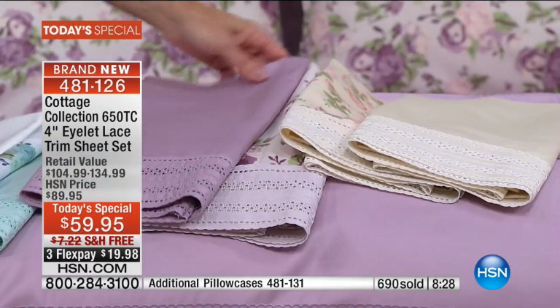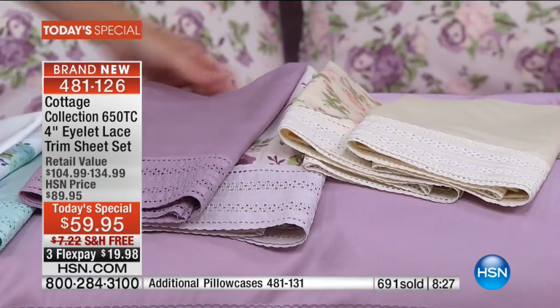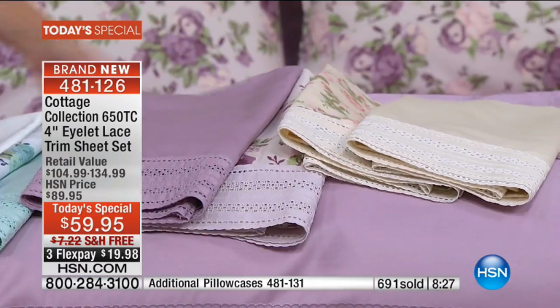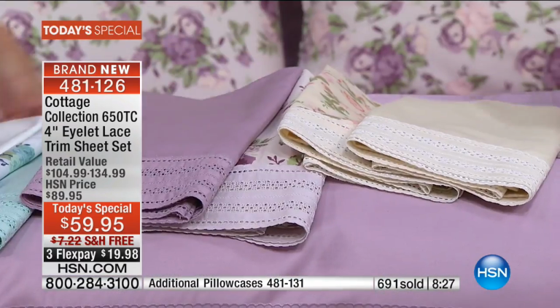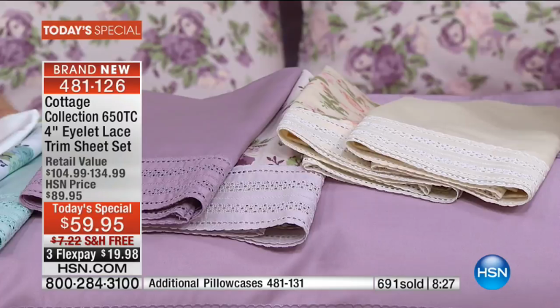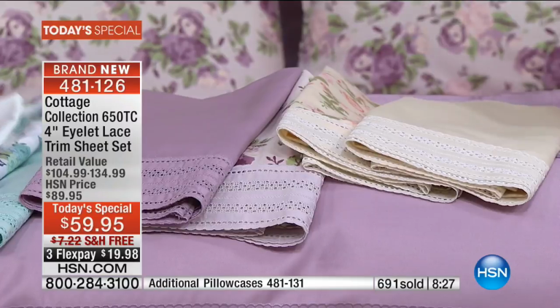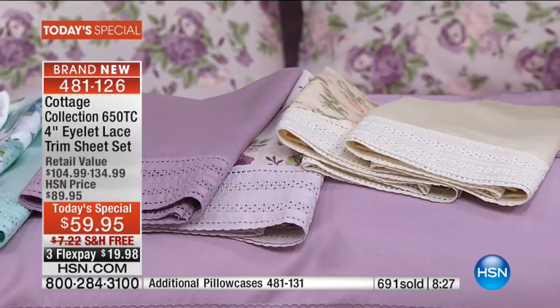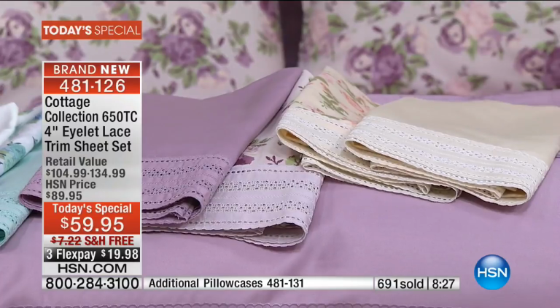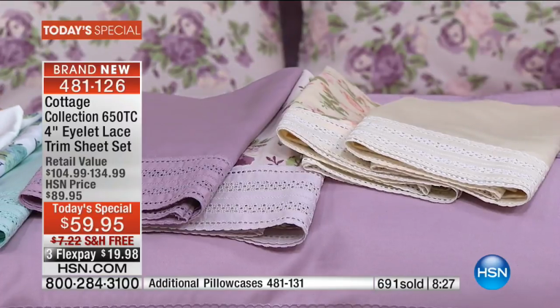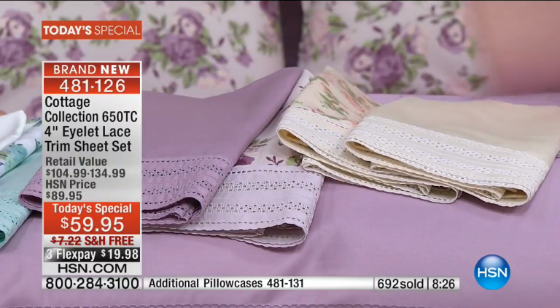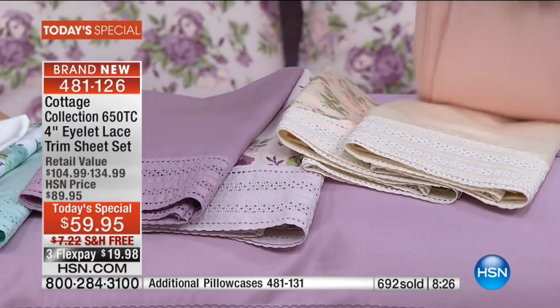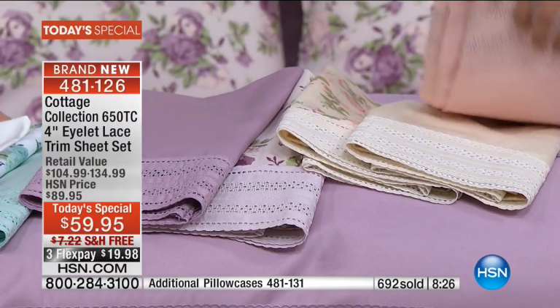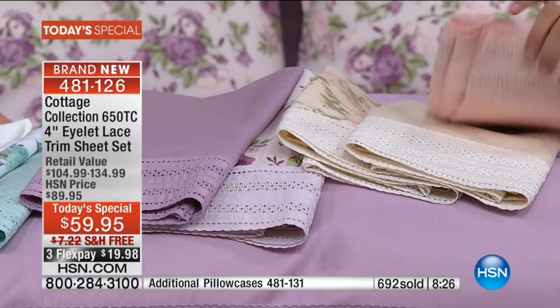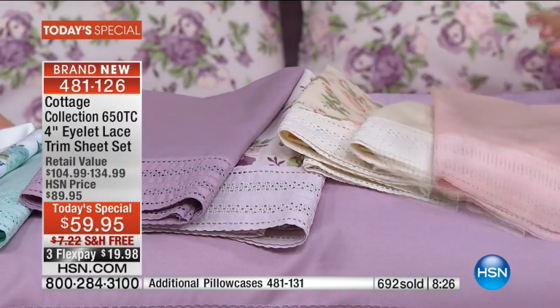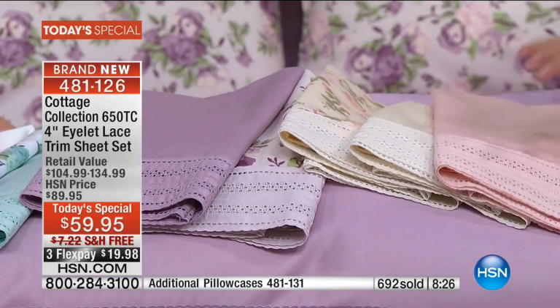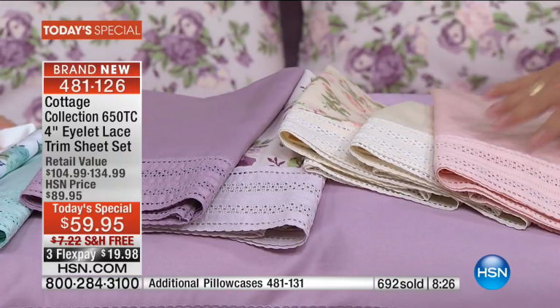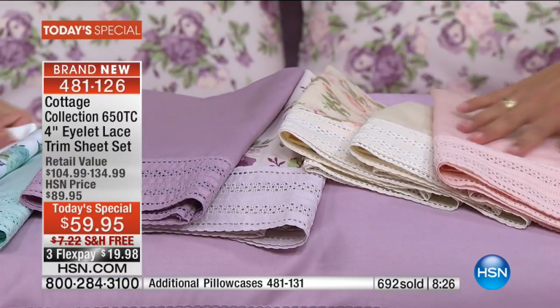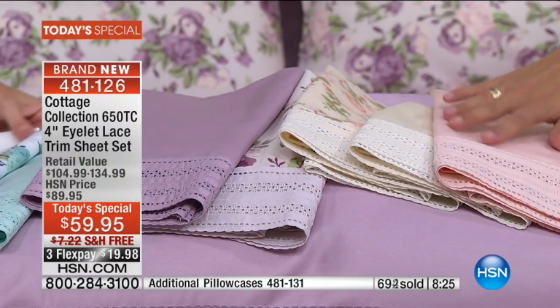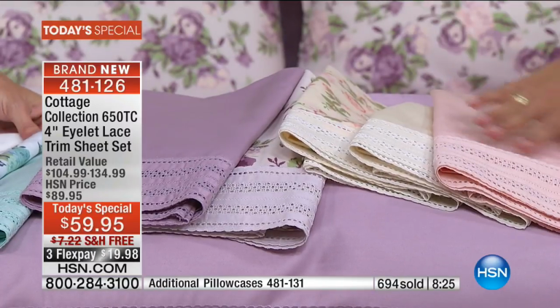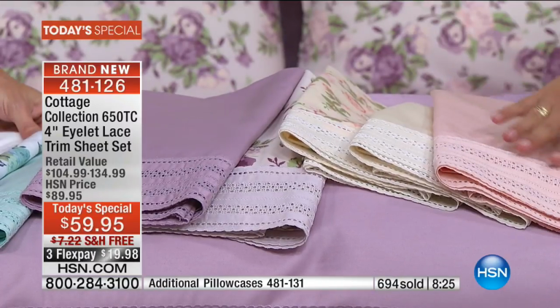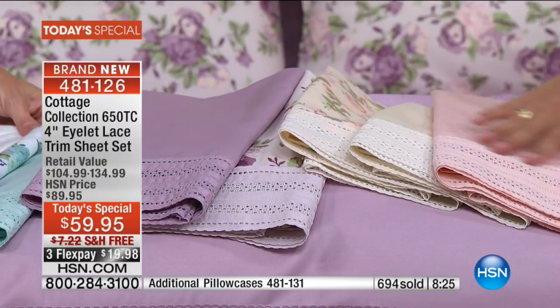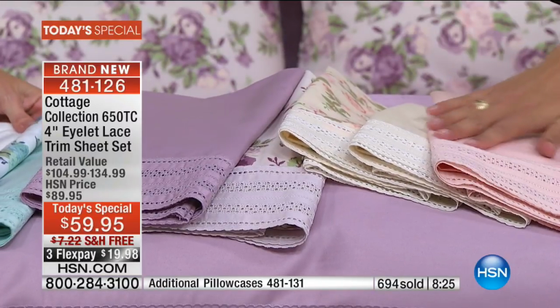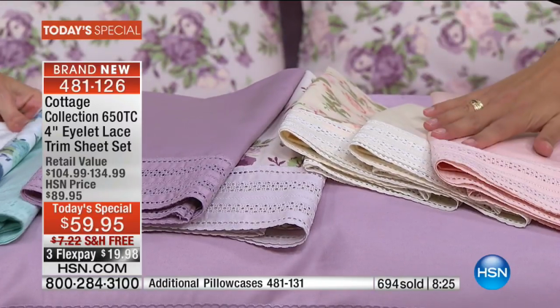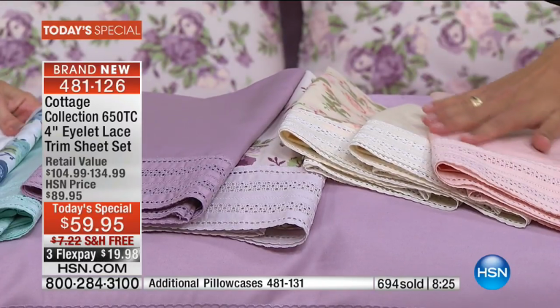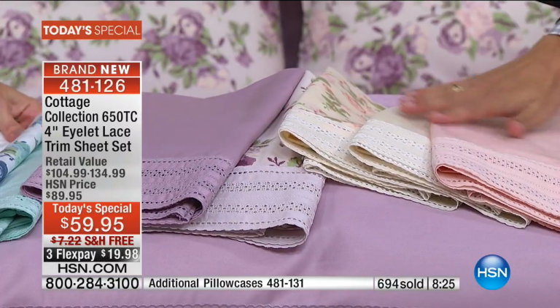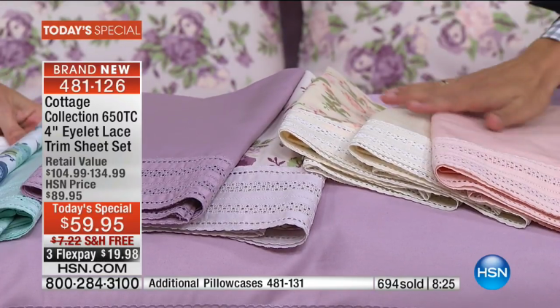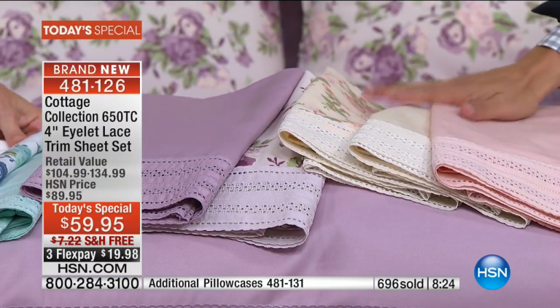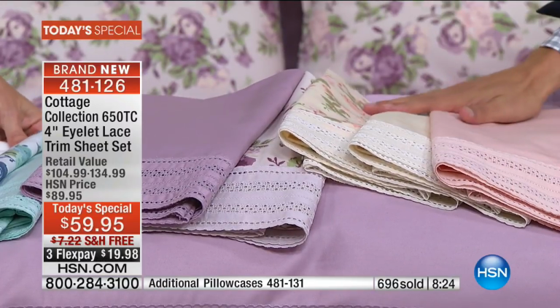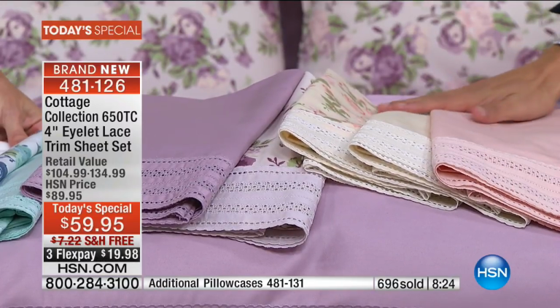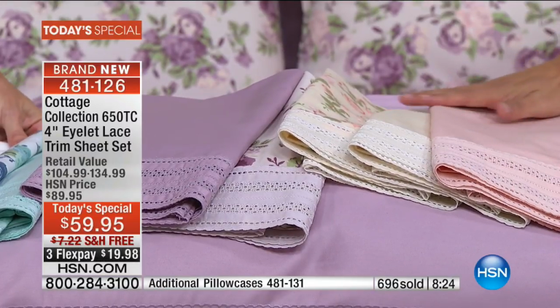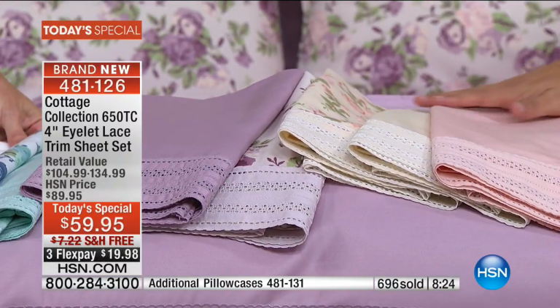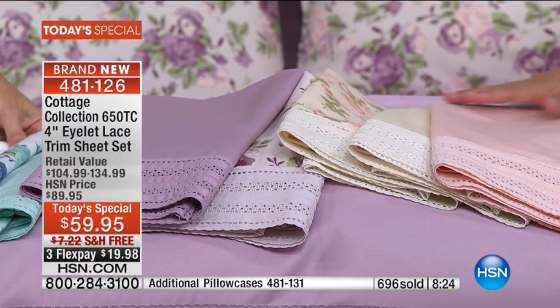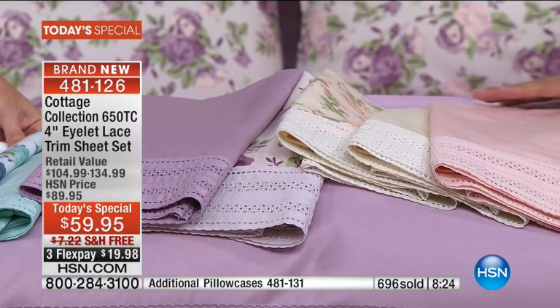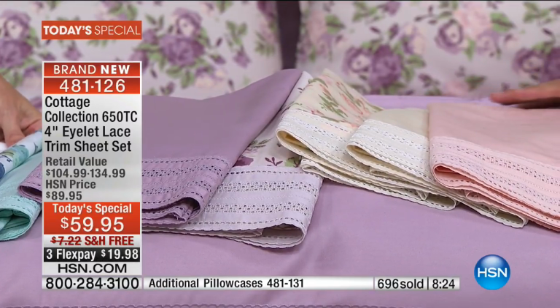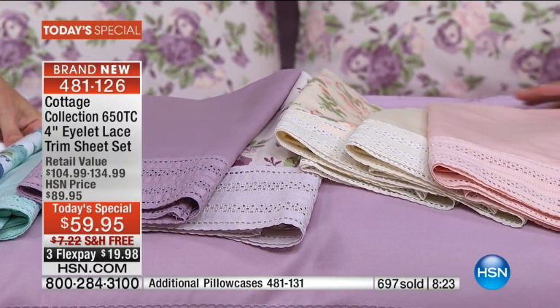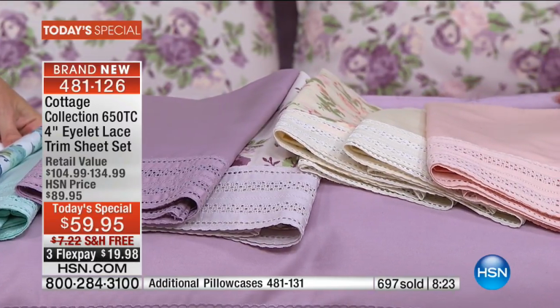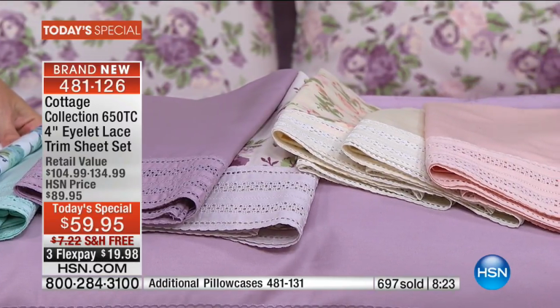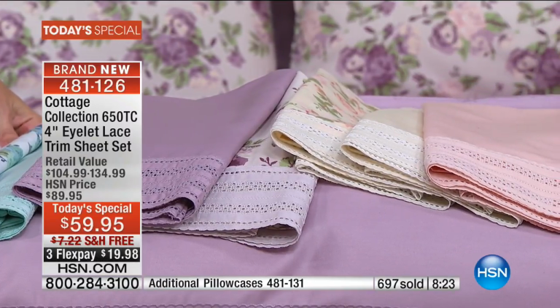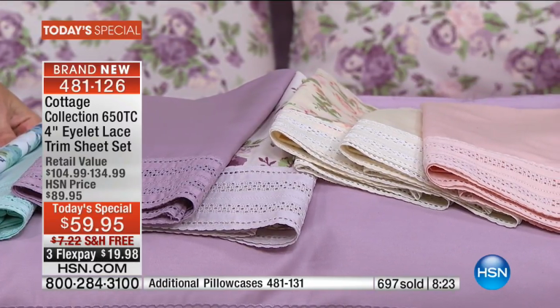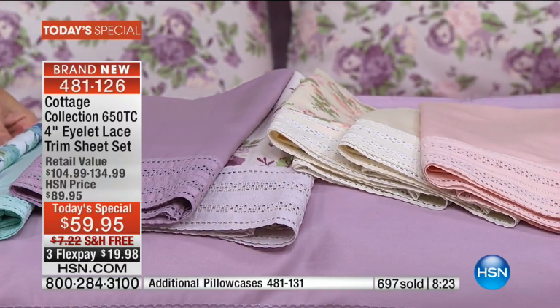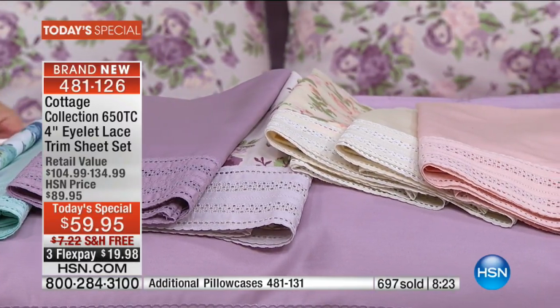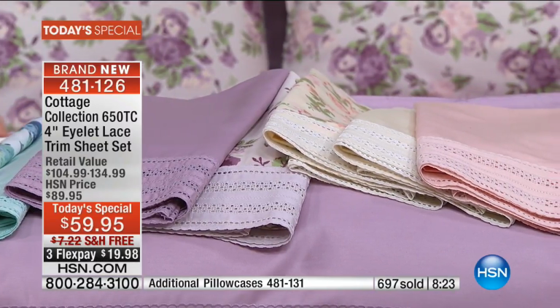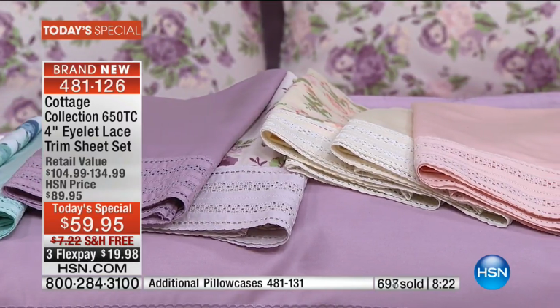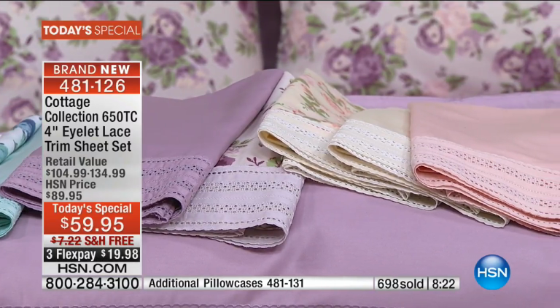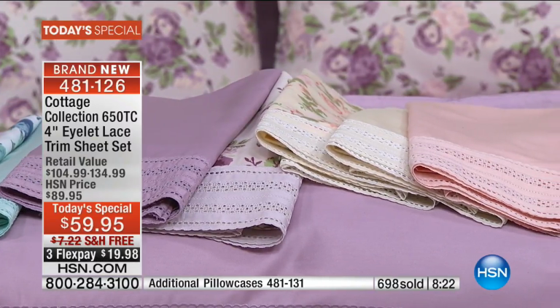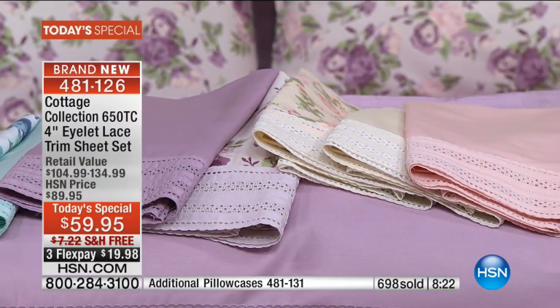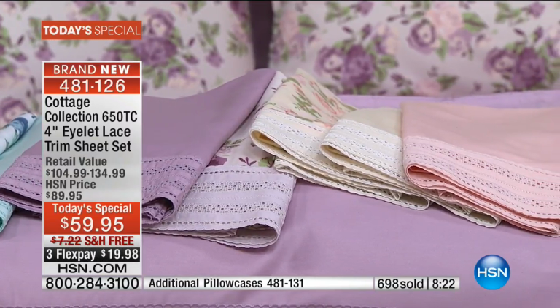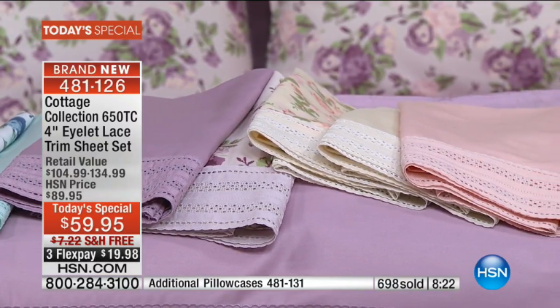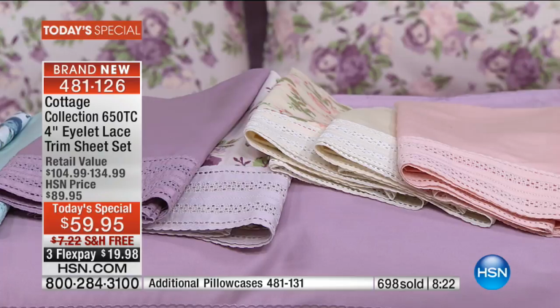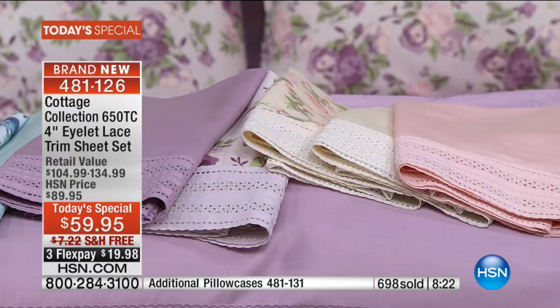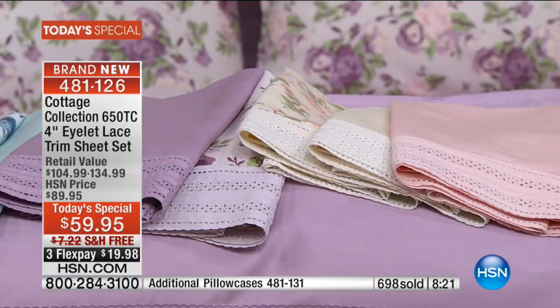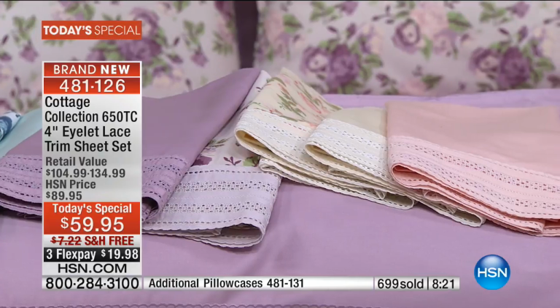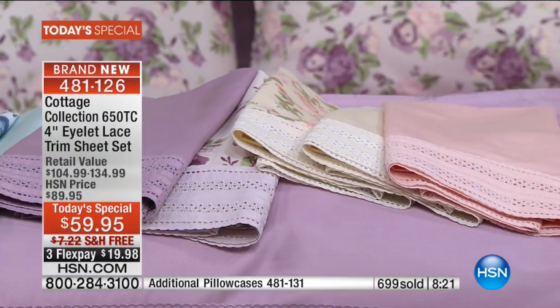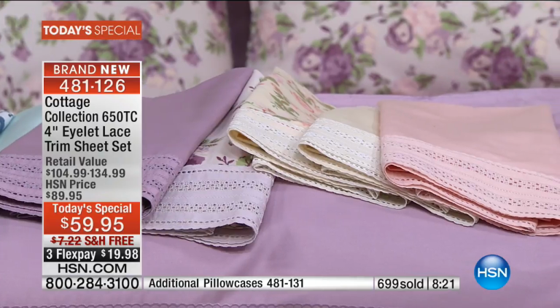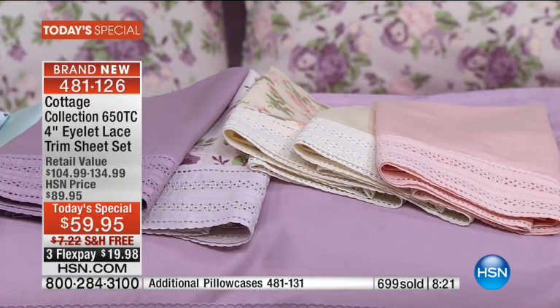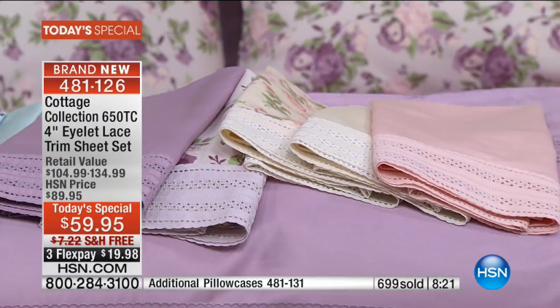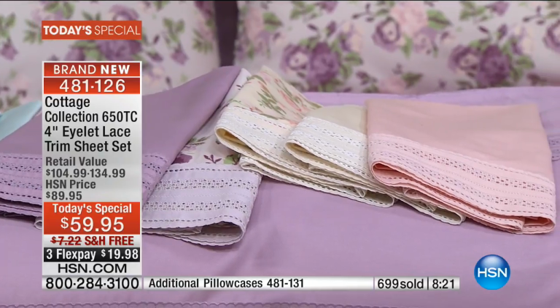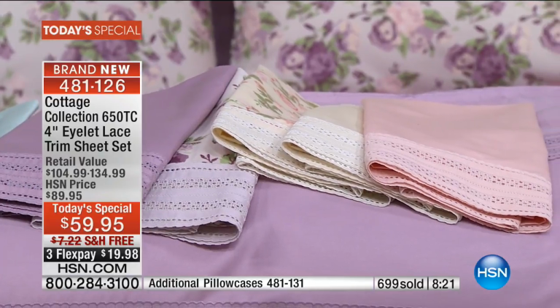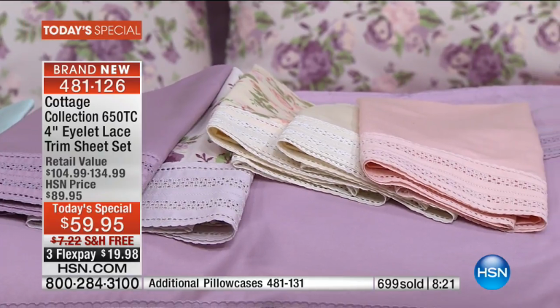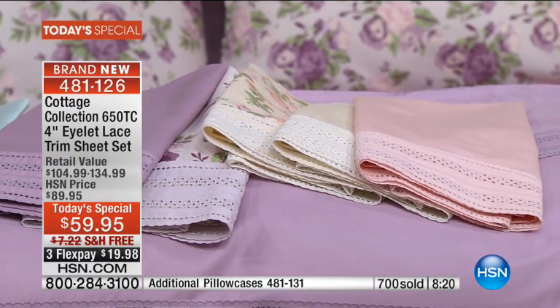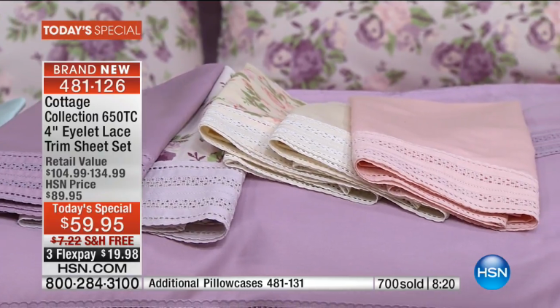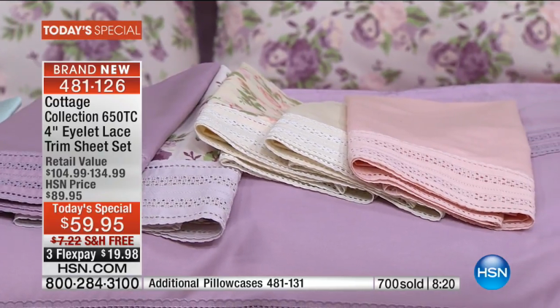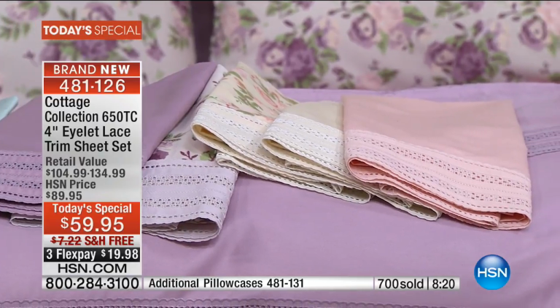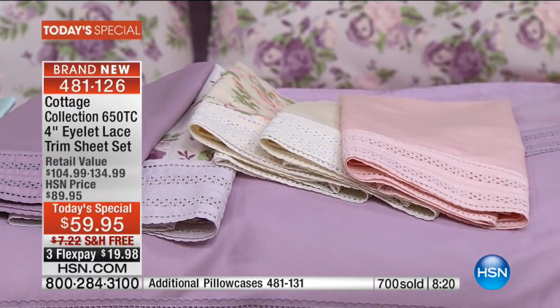When you see the way that the trim matches, that's where you've put together something exquisite — as a housewarming gift or a wedding gift.